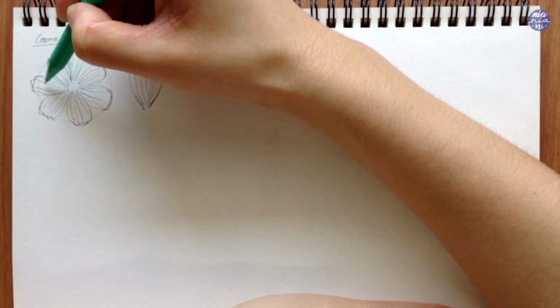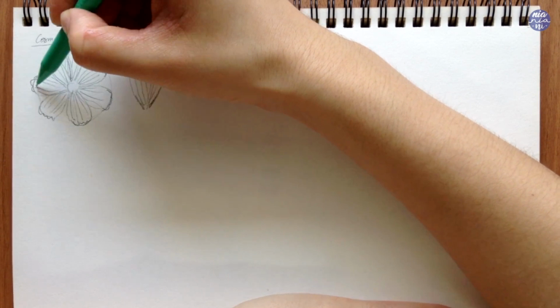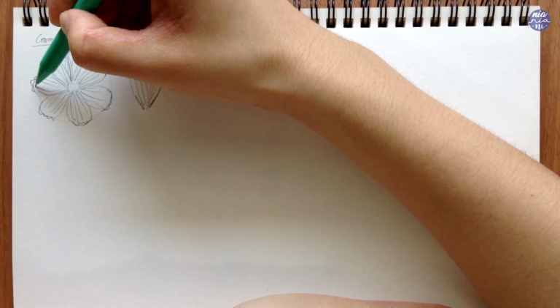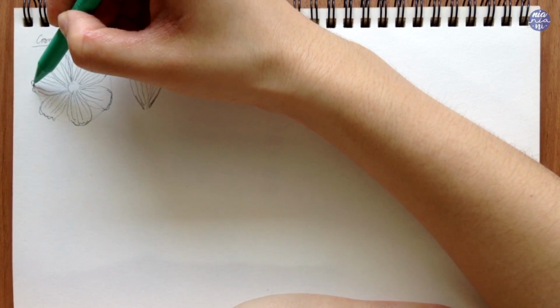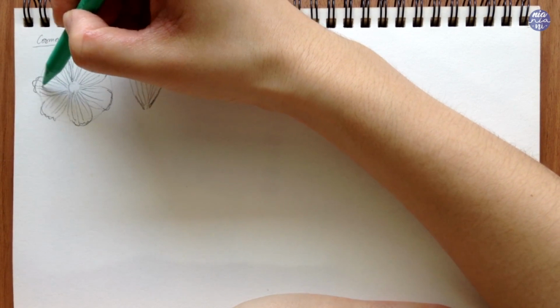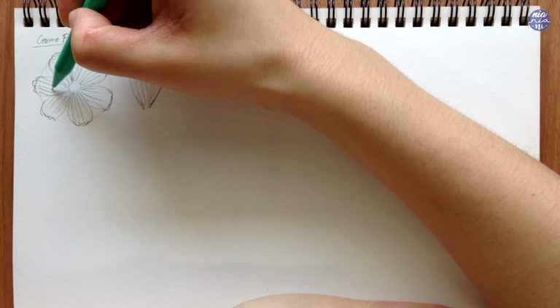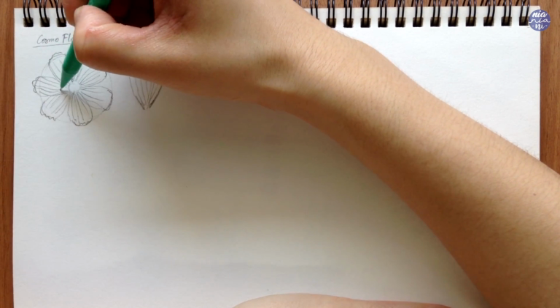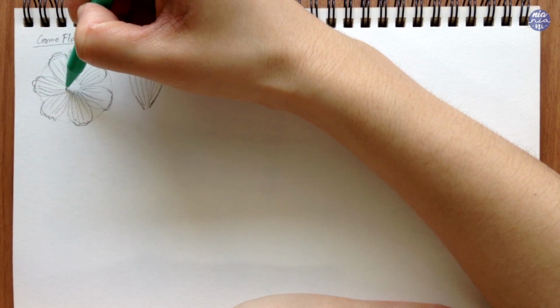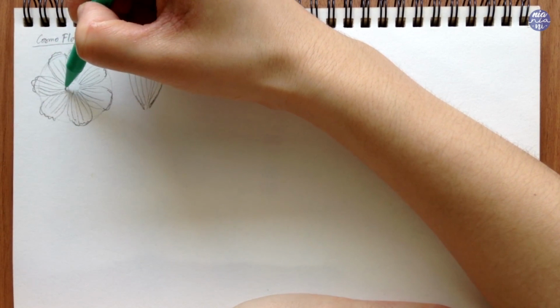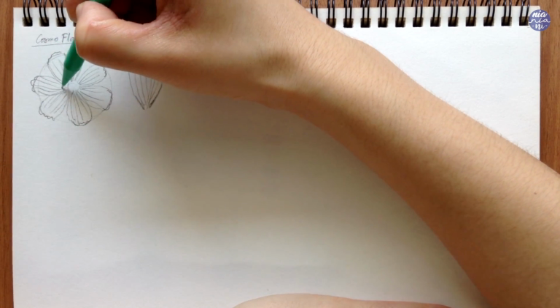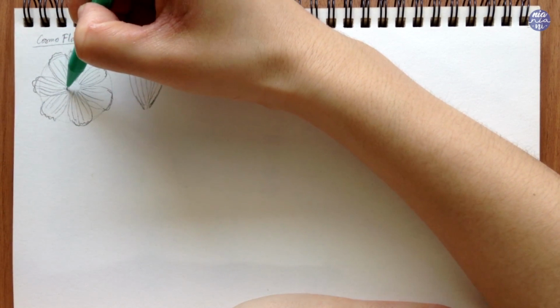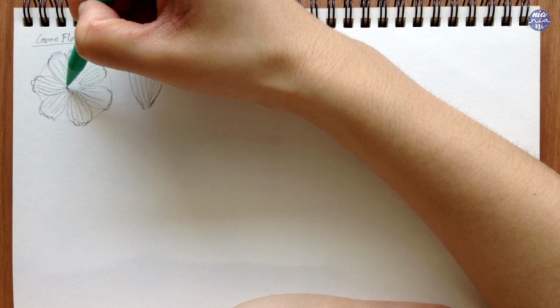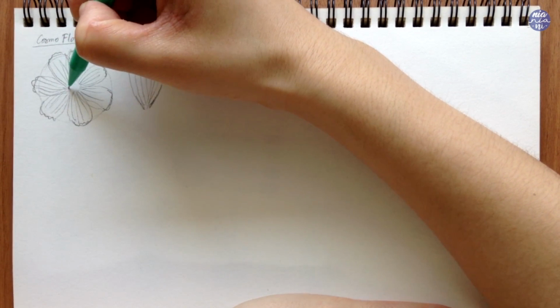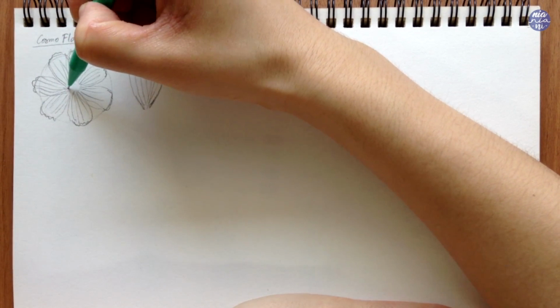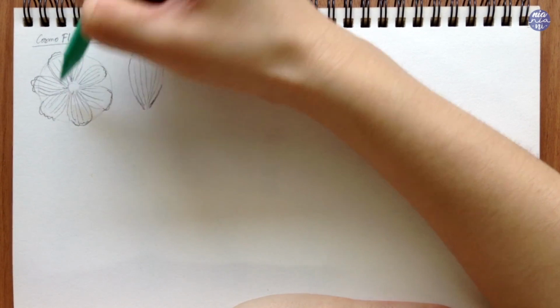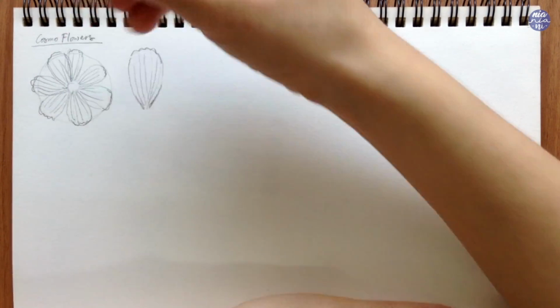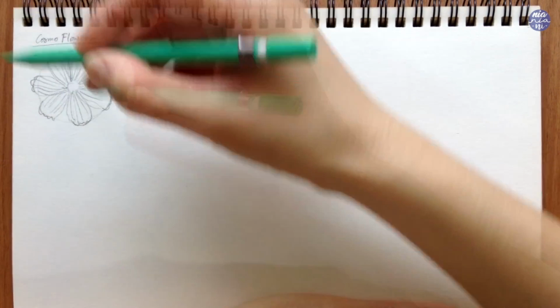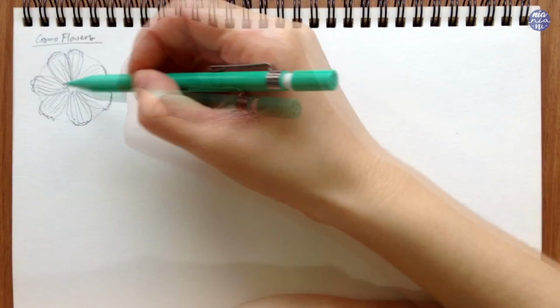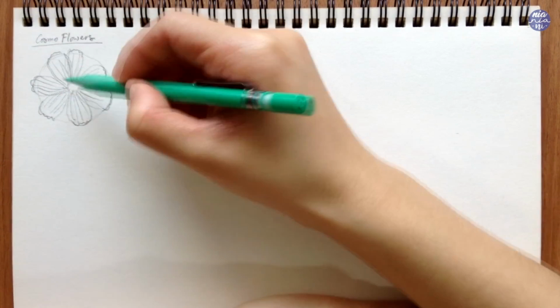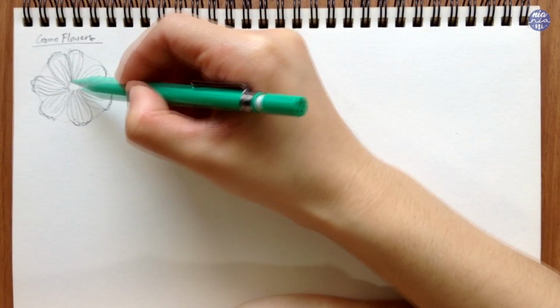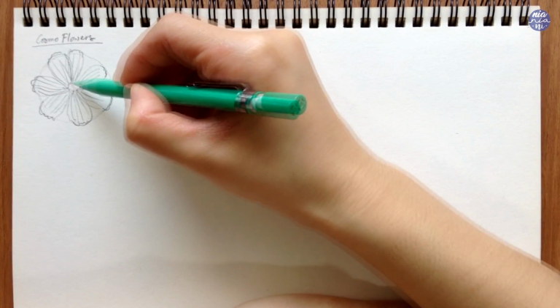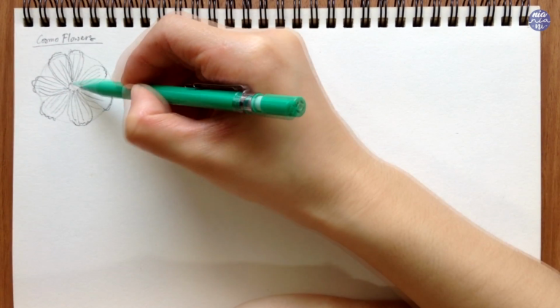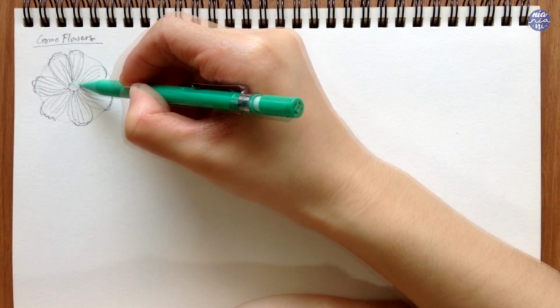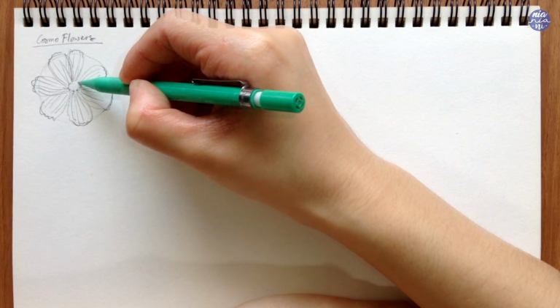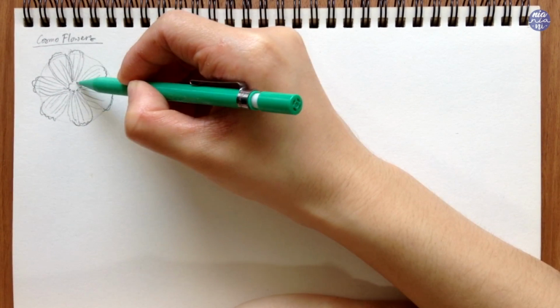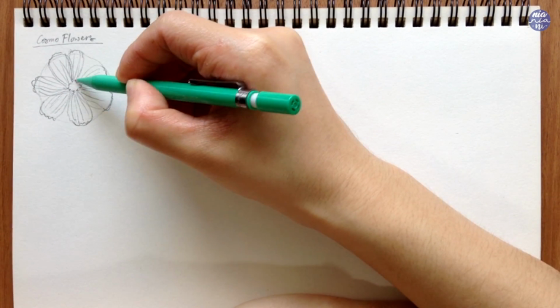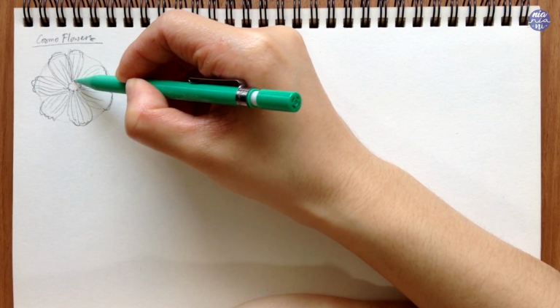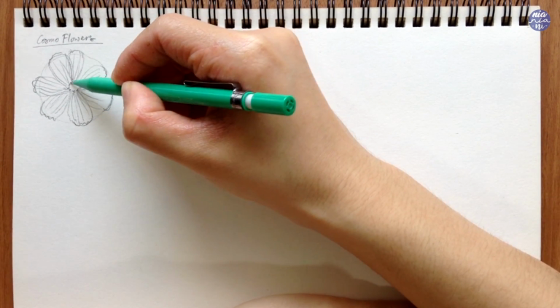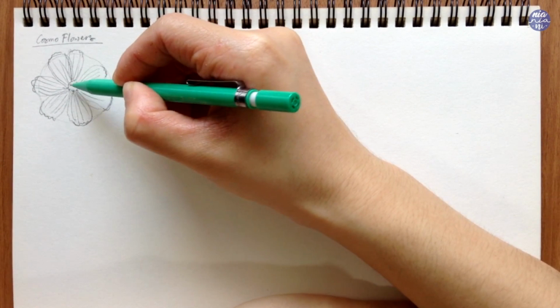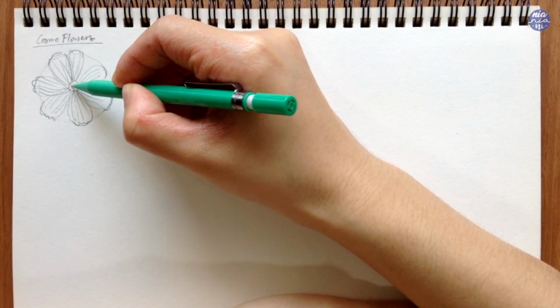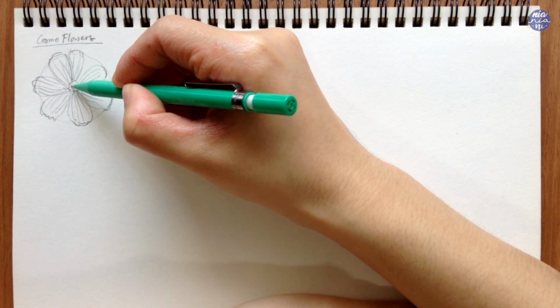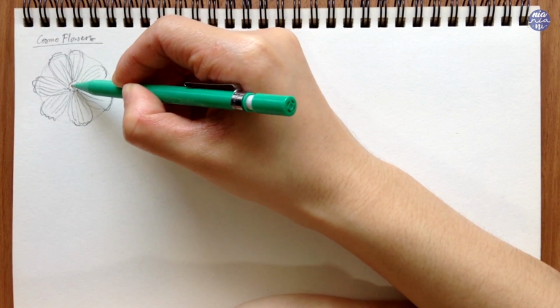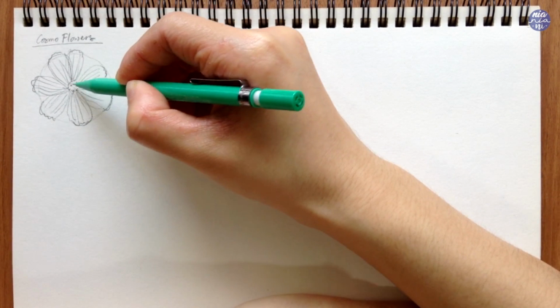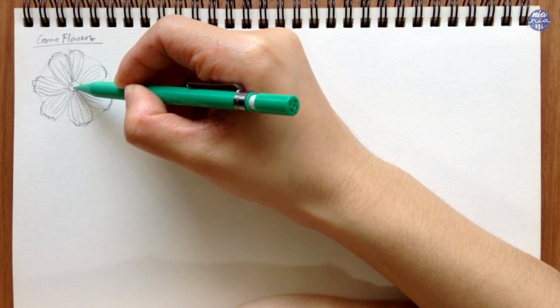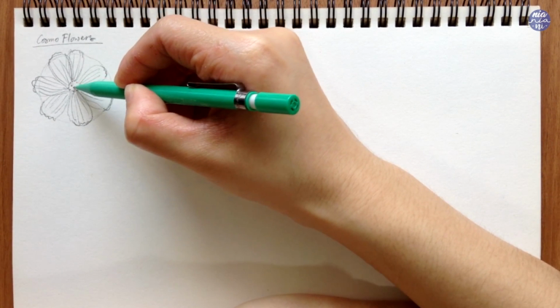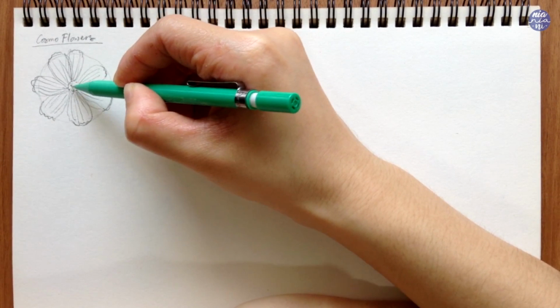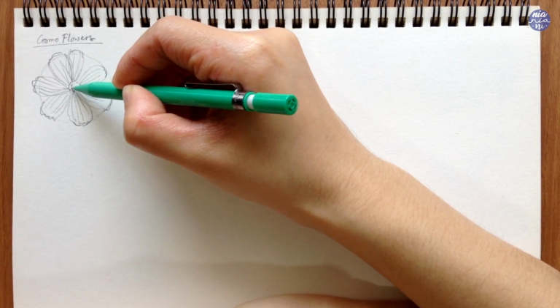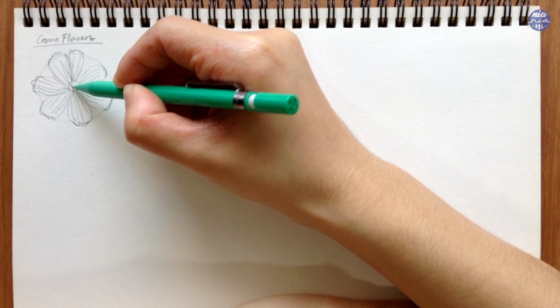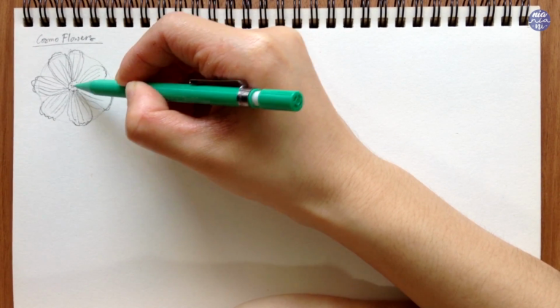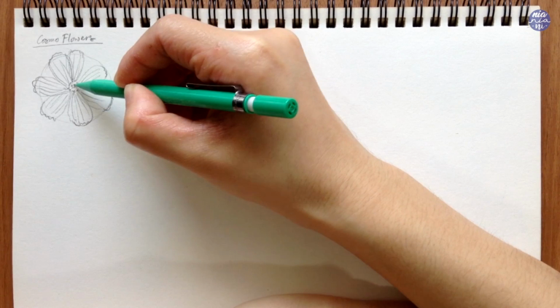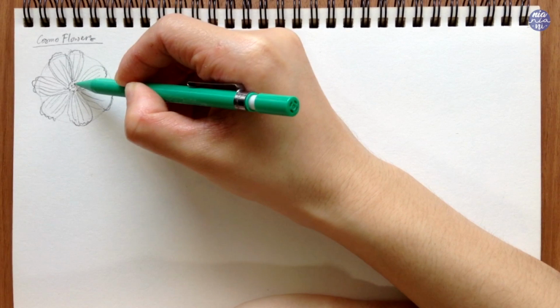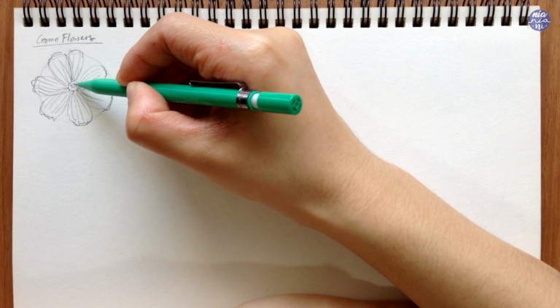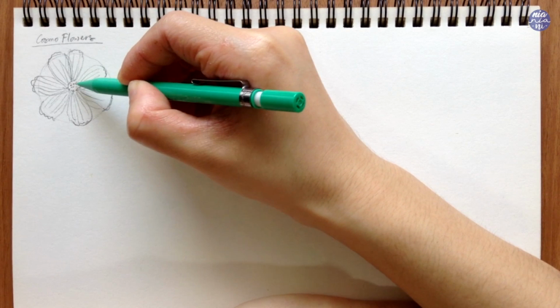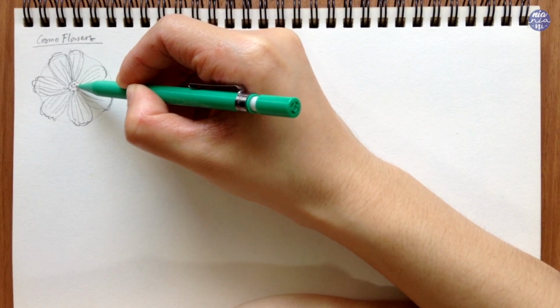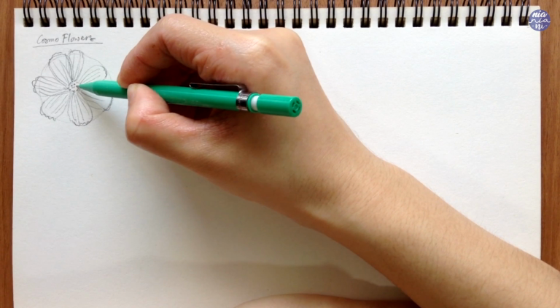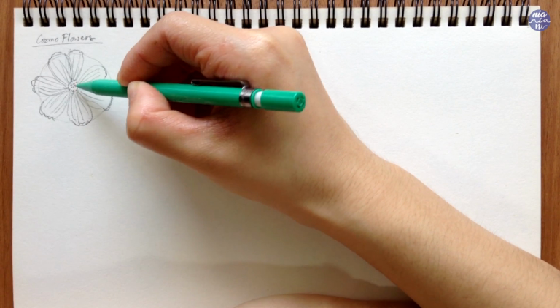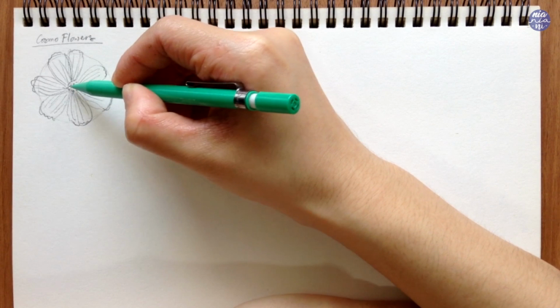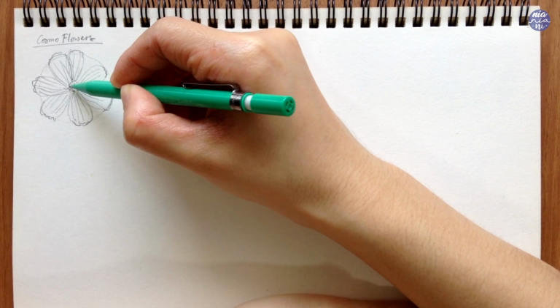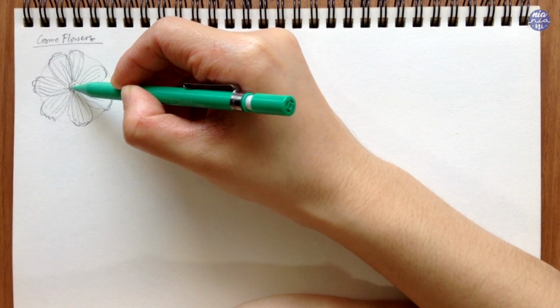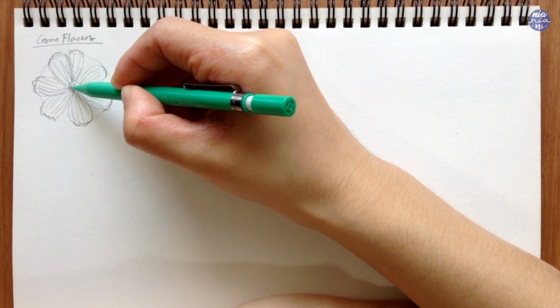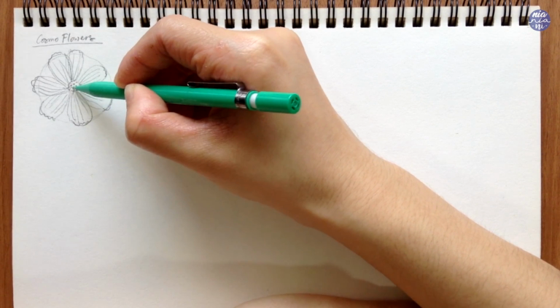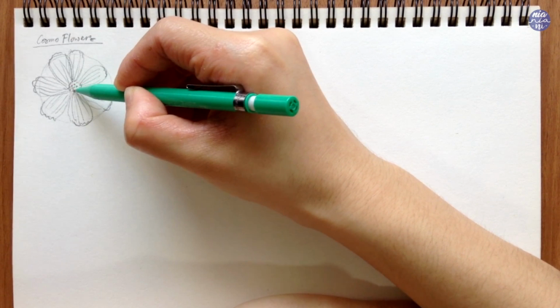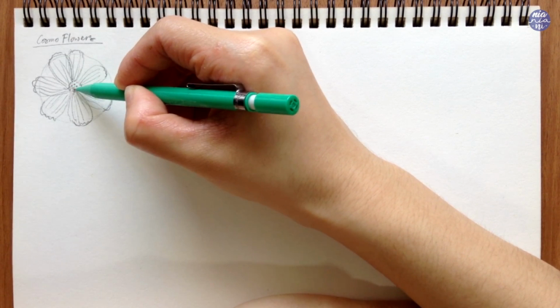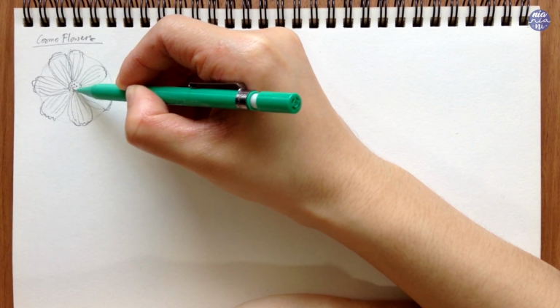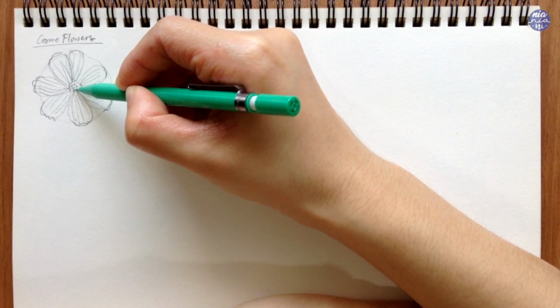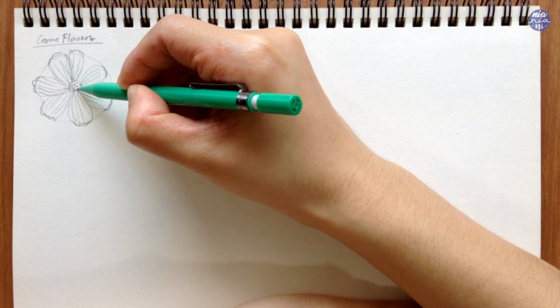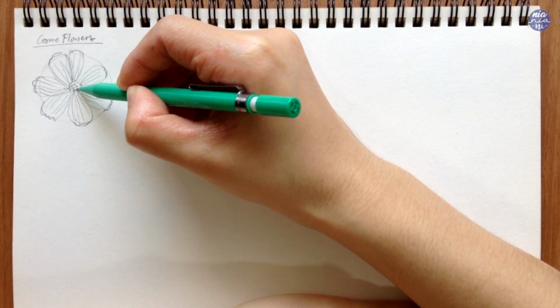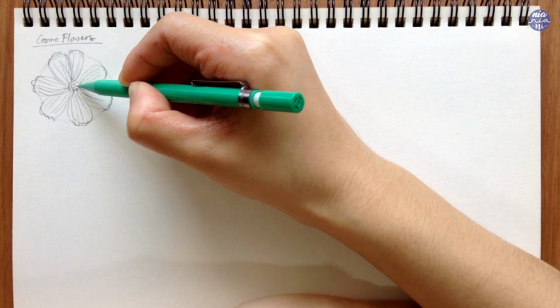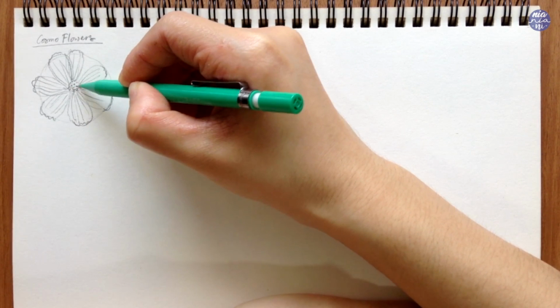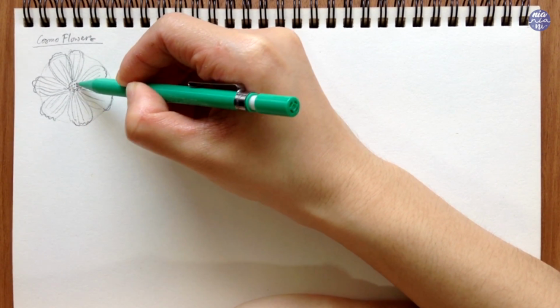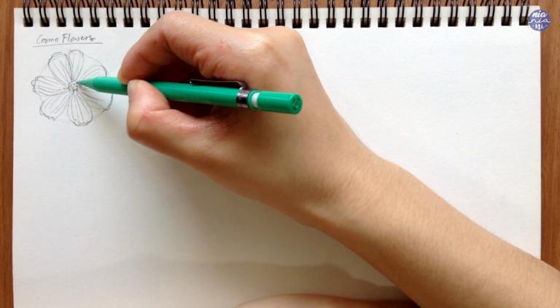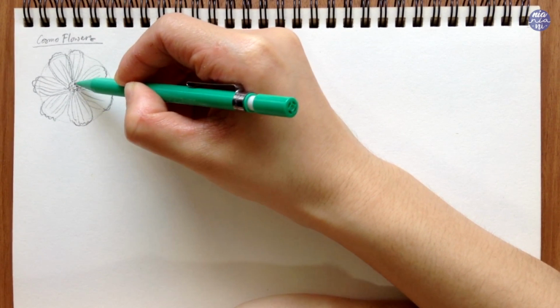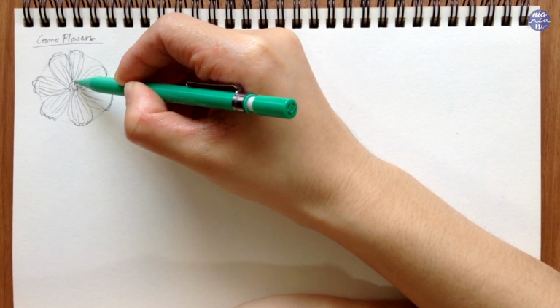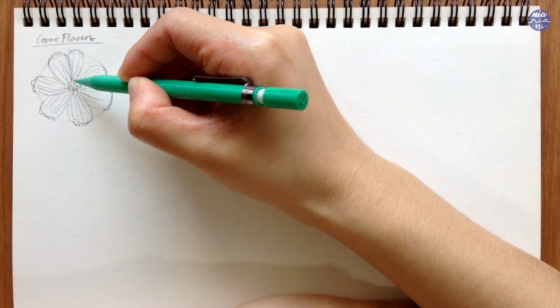As I paint later, I'm going to do little dots for the center to suggest the texture of the stamen.